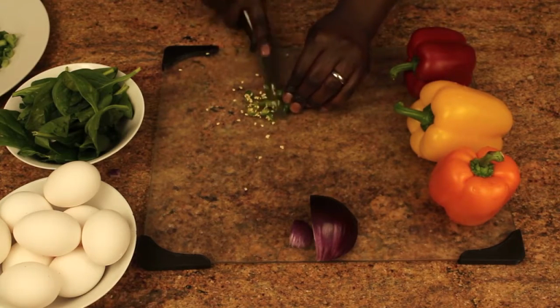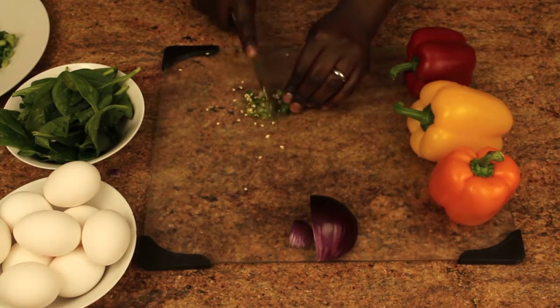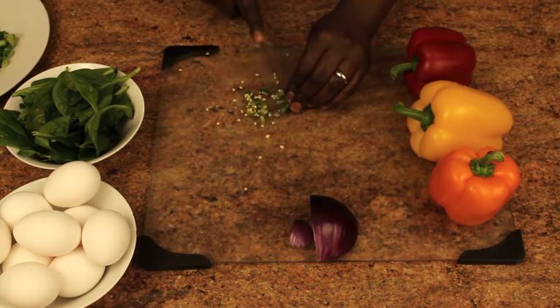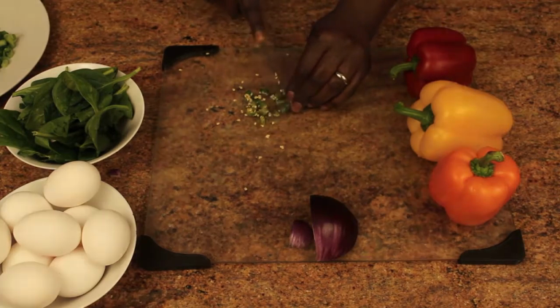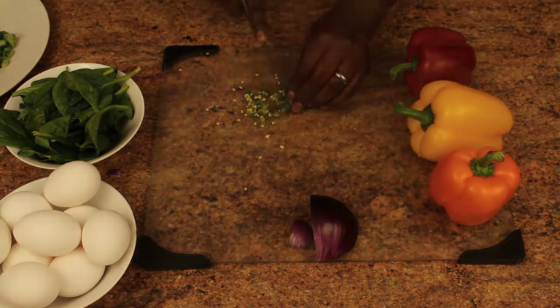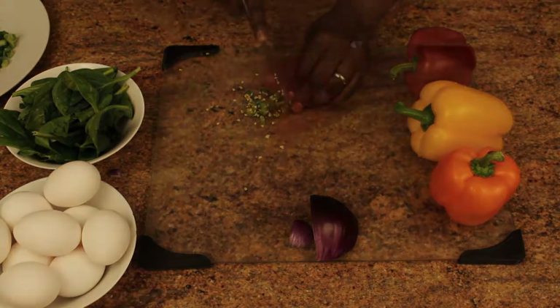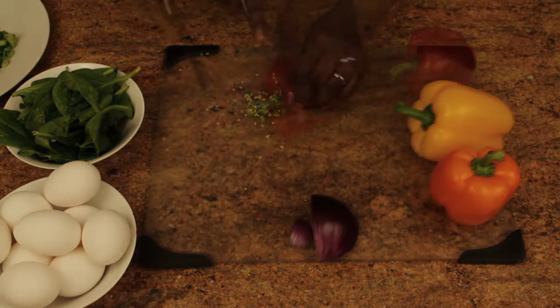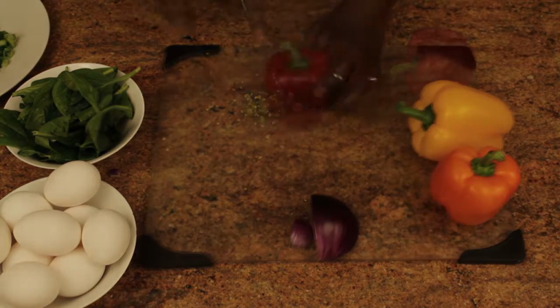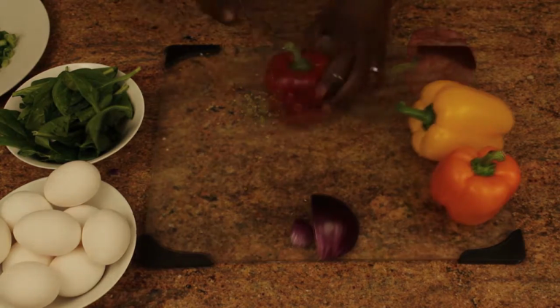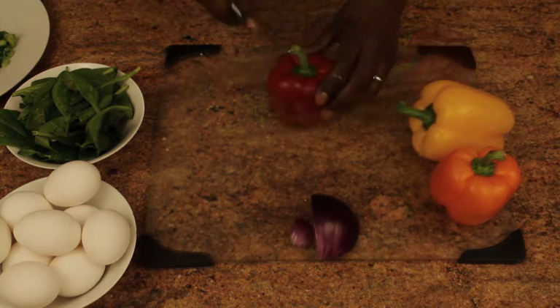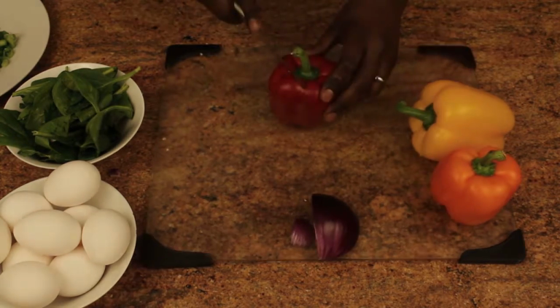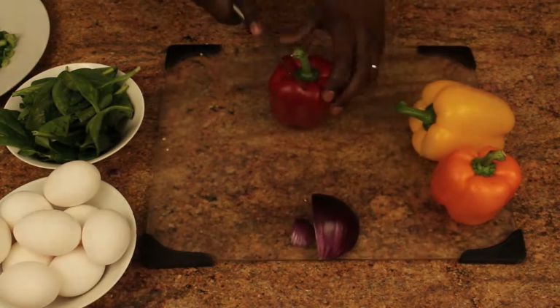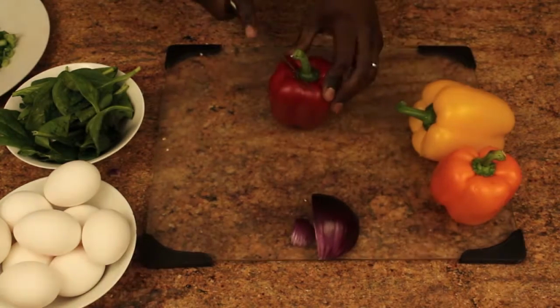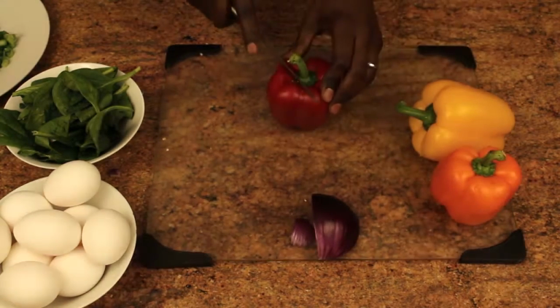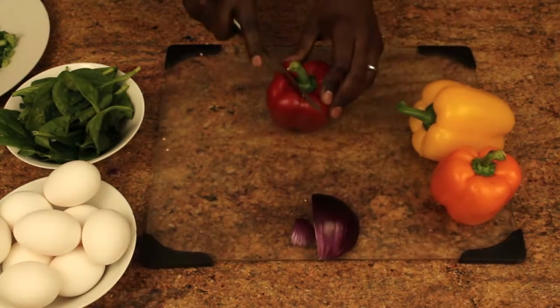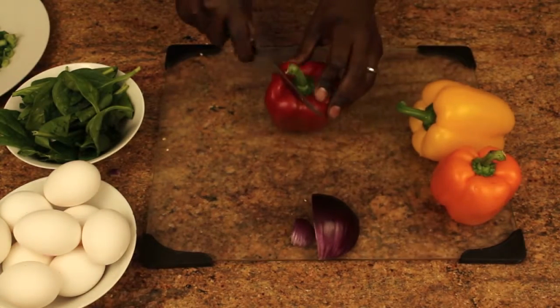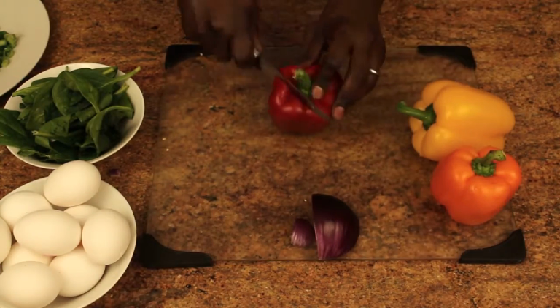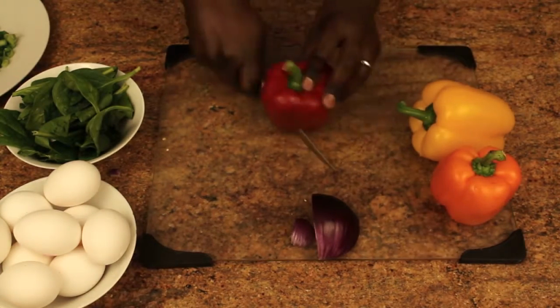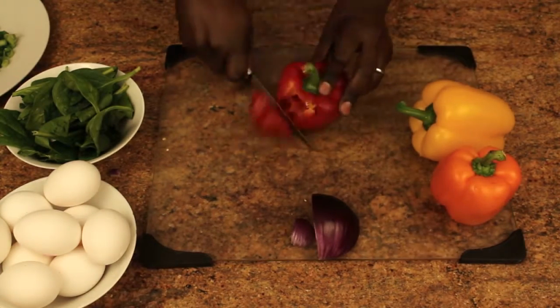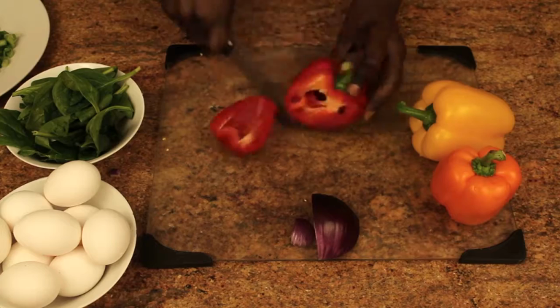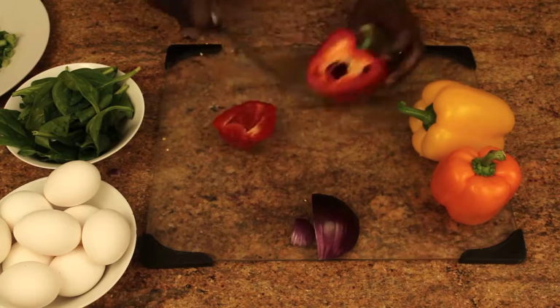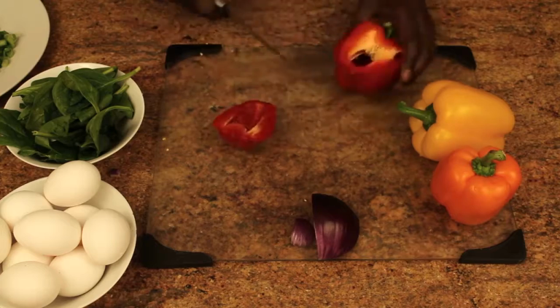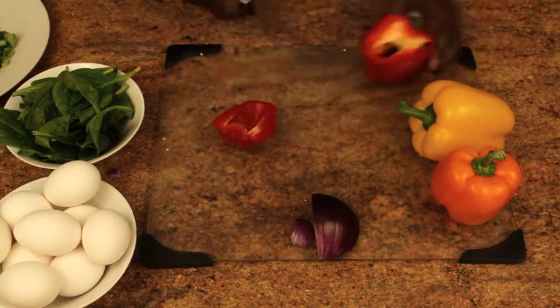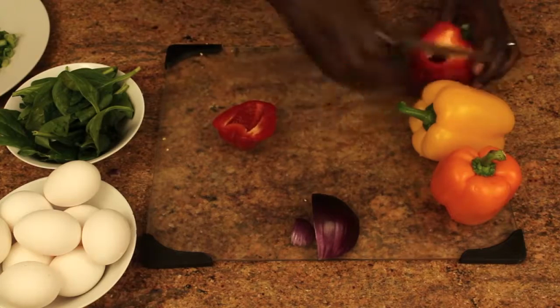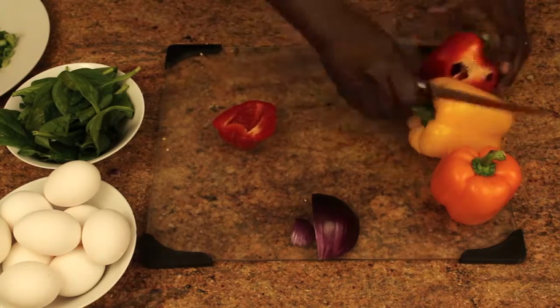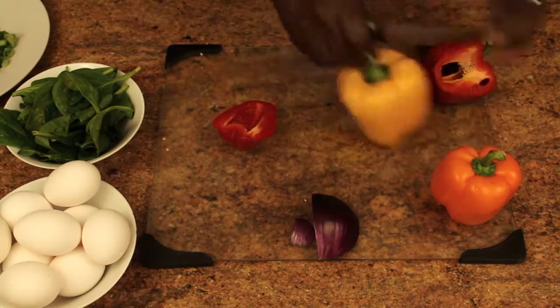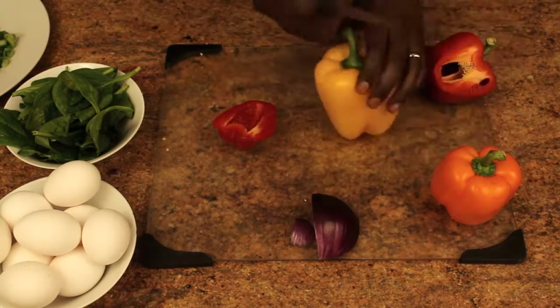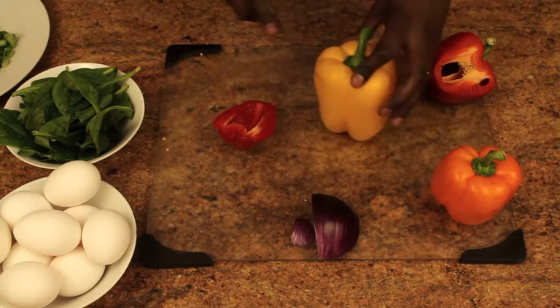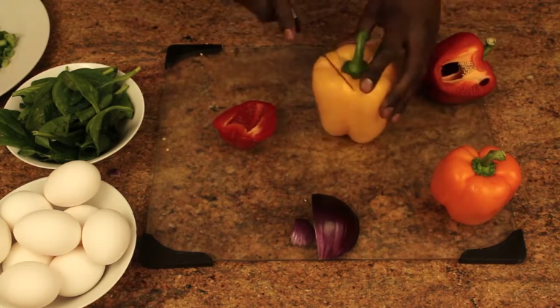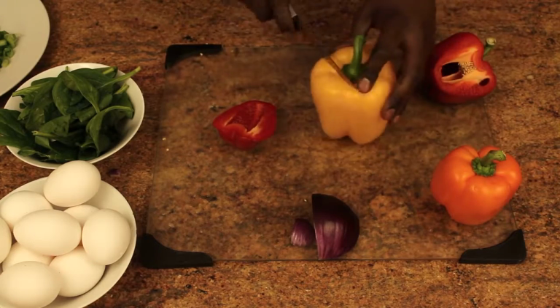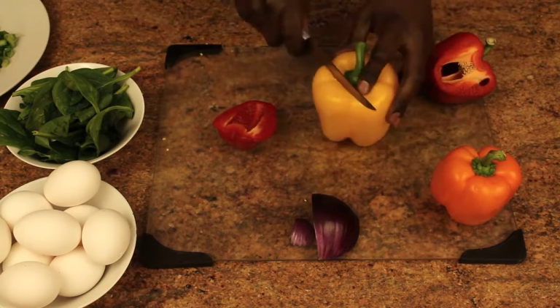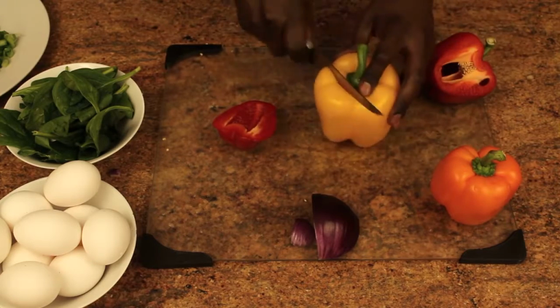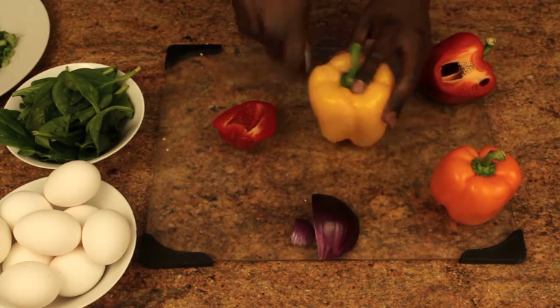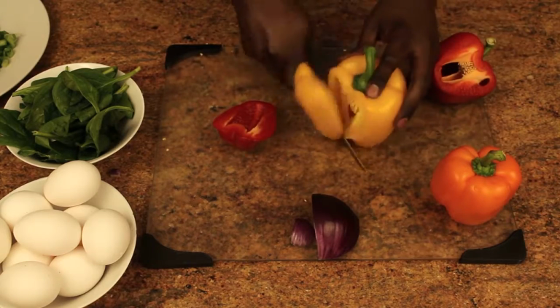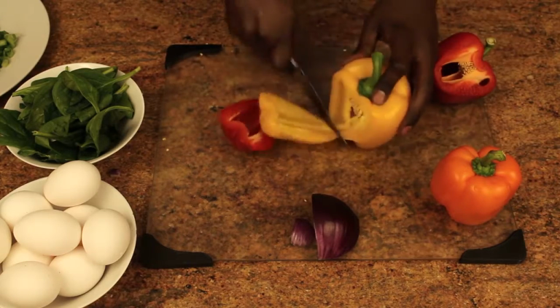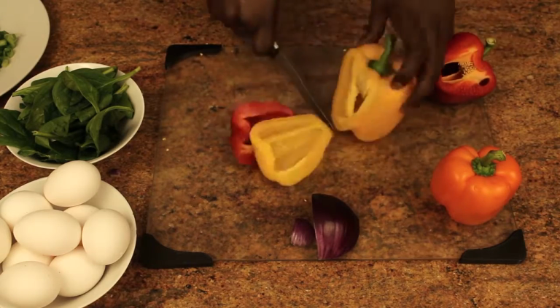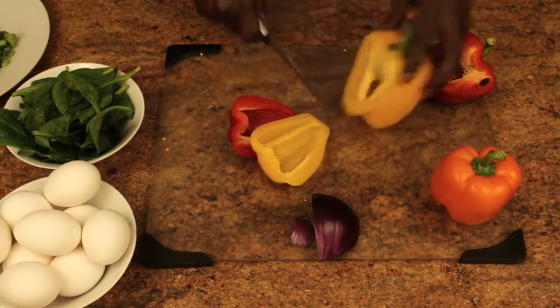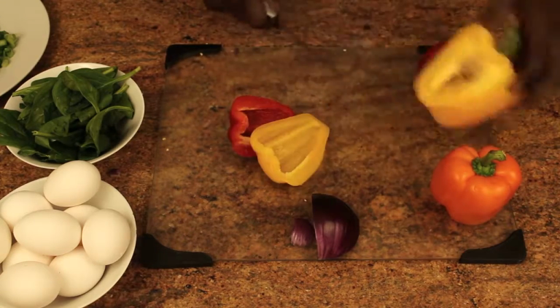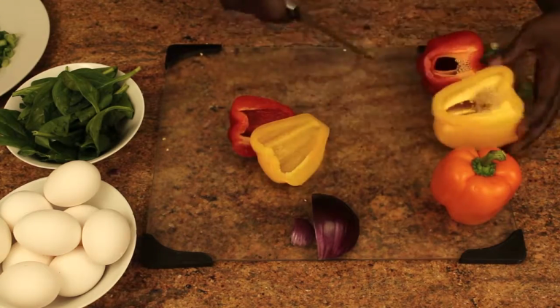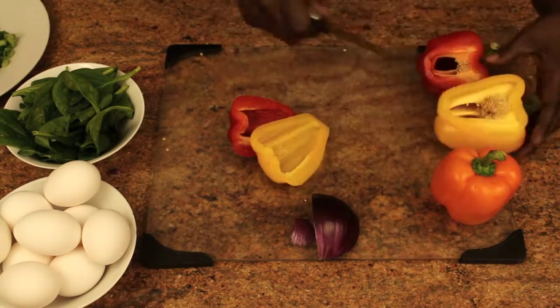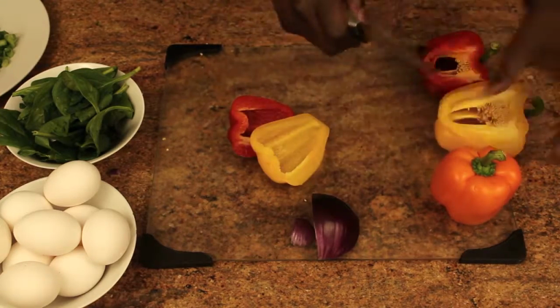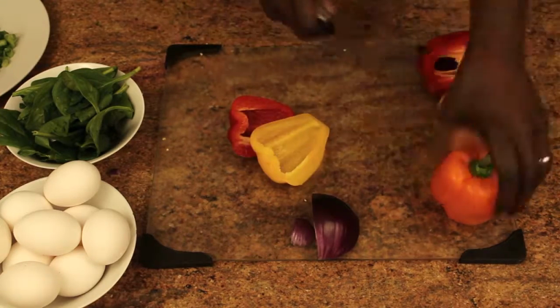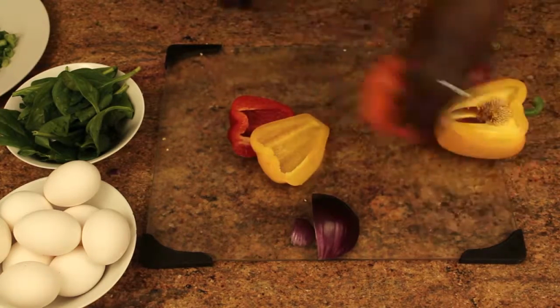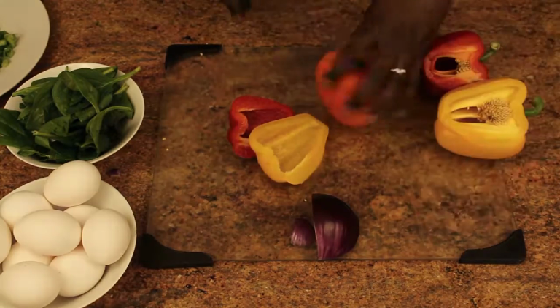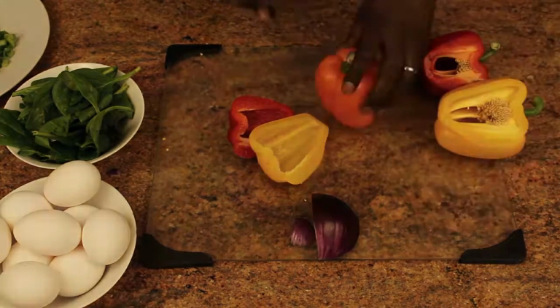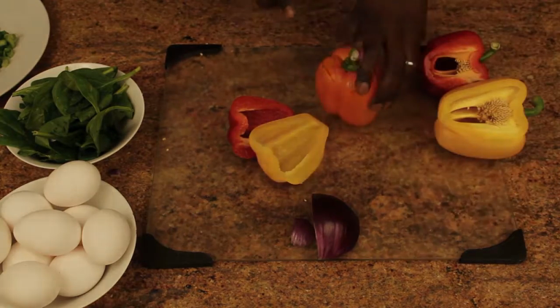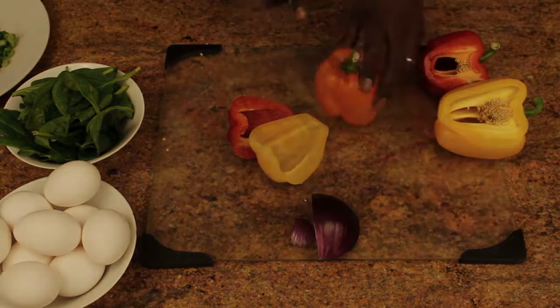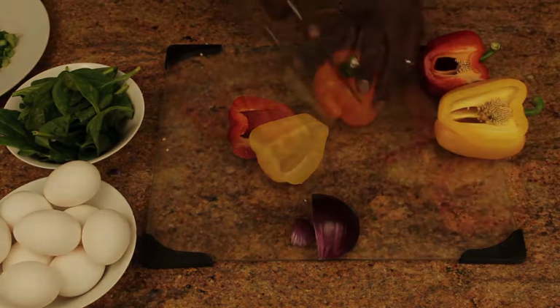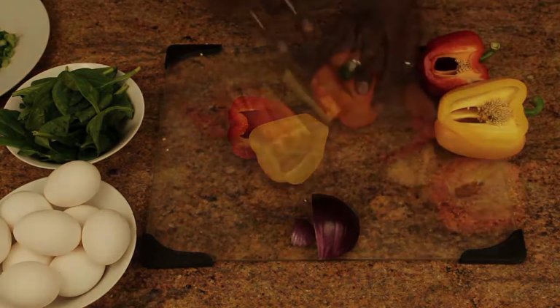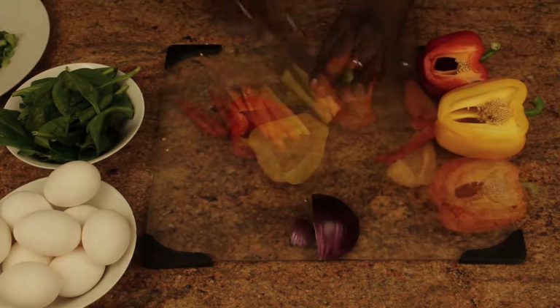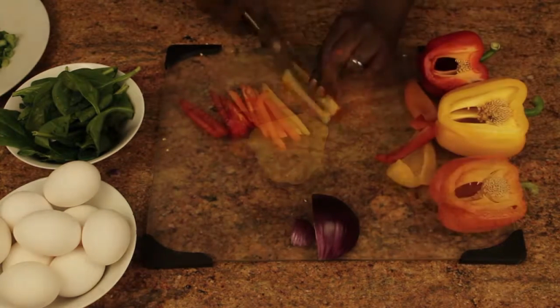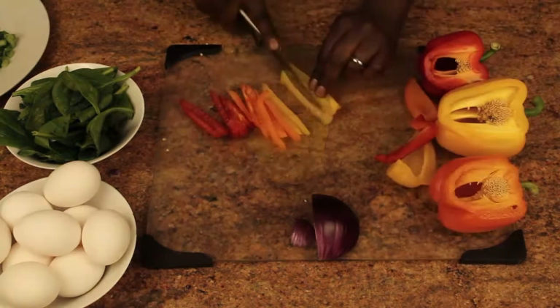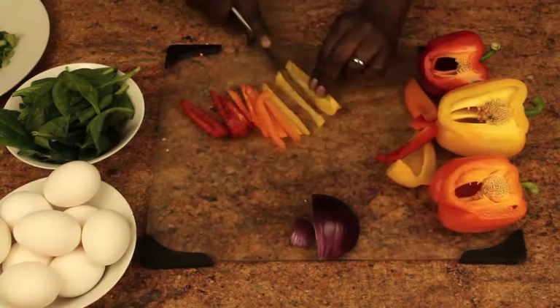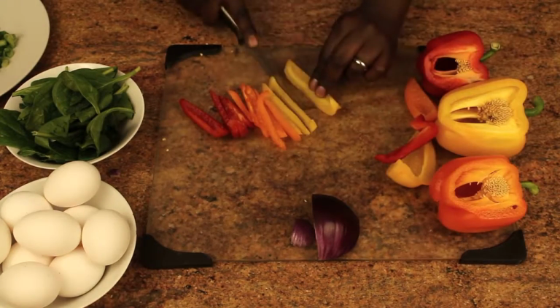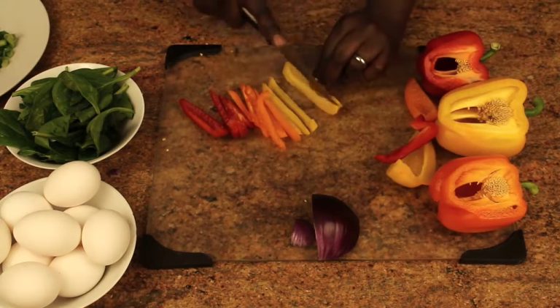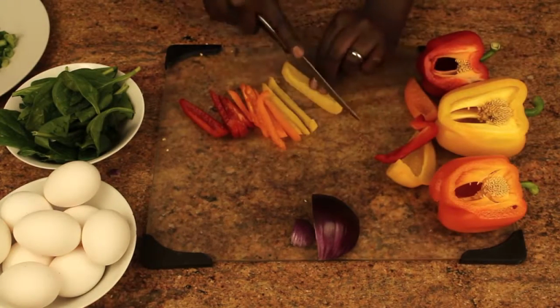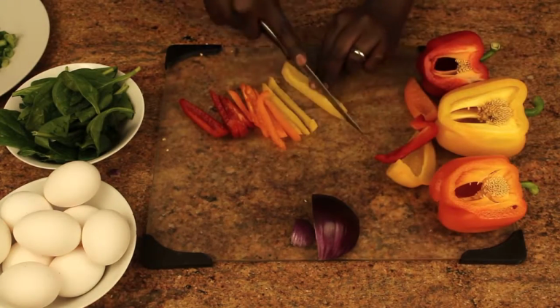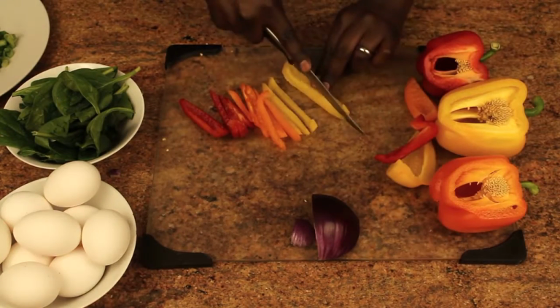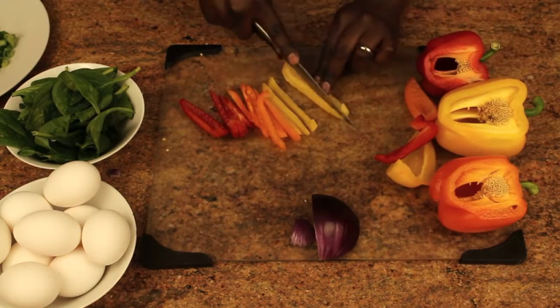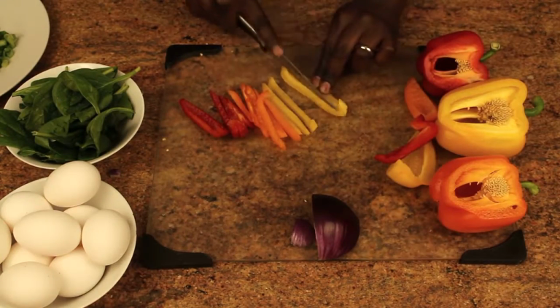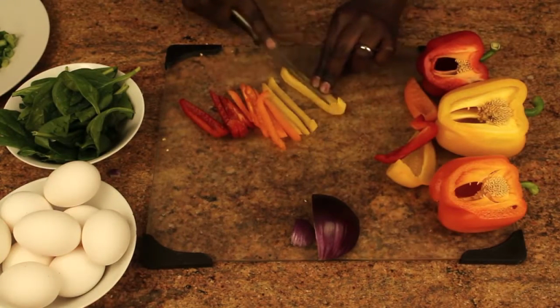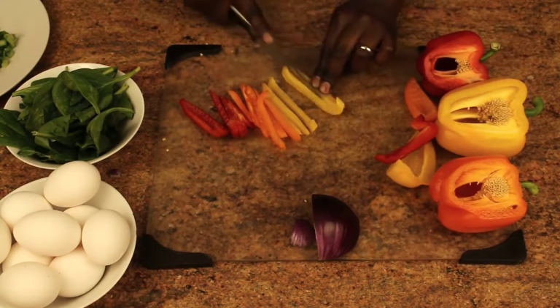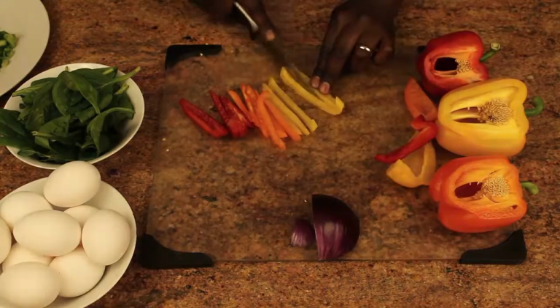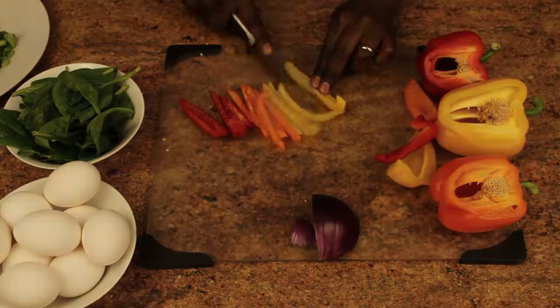Bell peppers — I've got to be honest with you, I add these into everything because it's not only sweet but it really gives a whole lot of vibrance and color to your recipe.